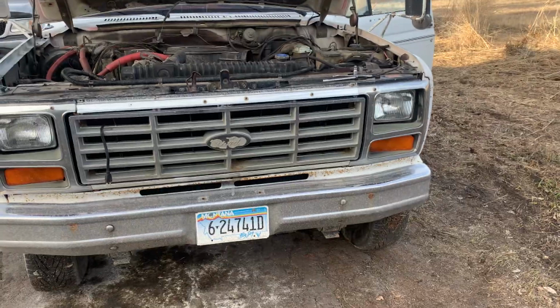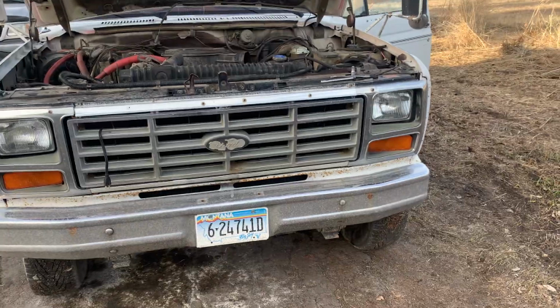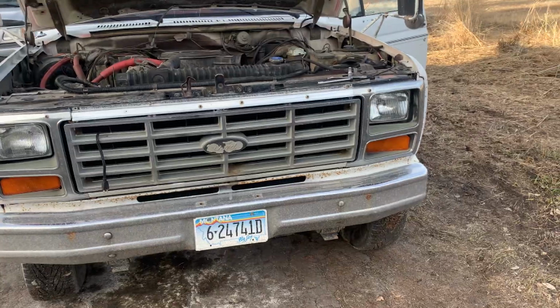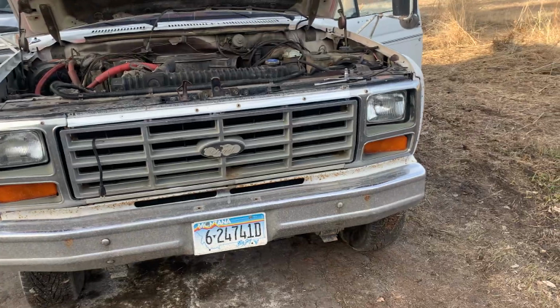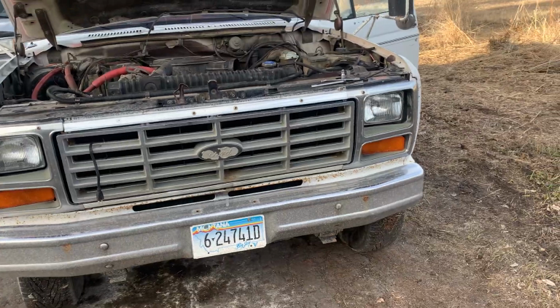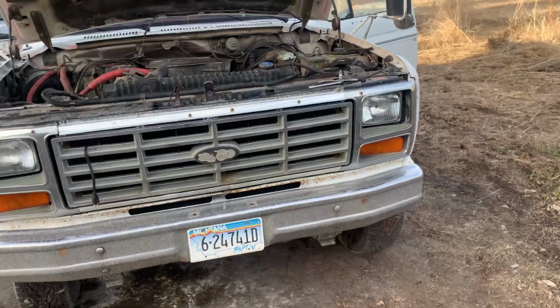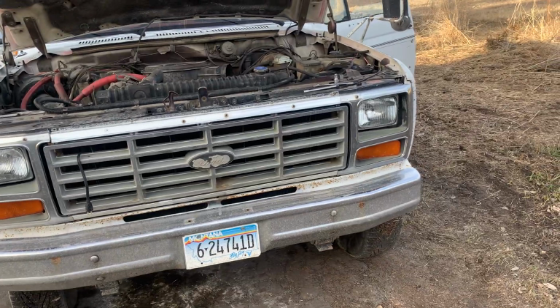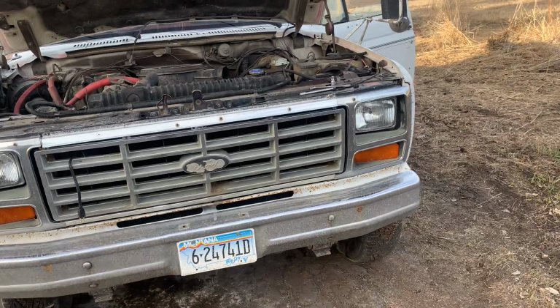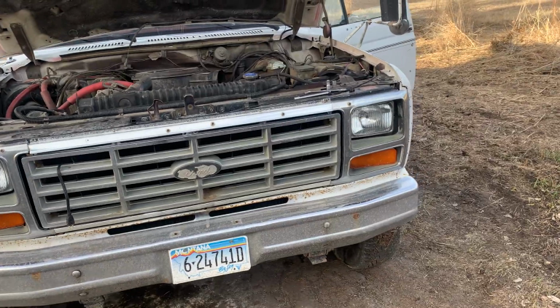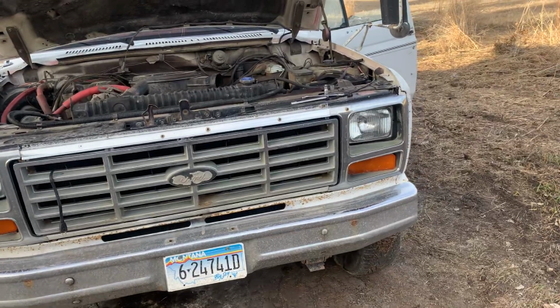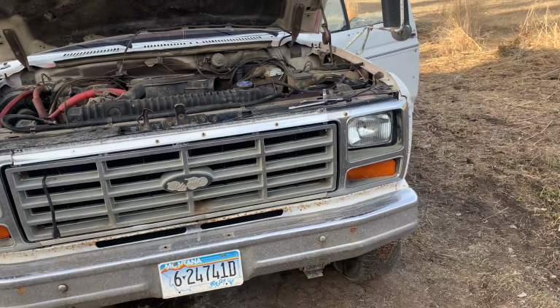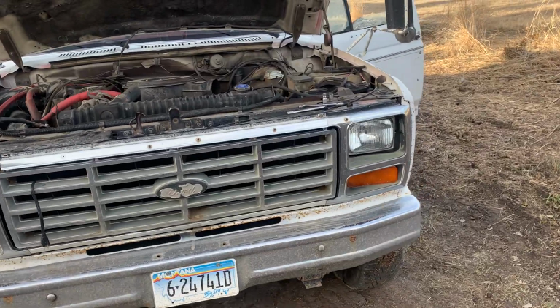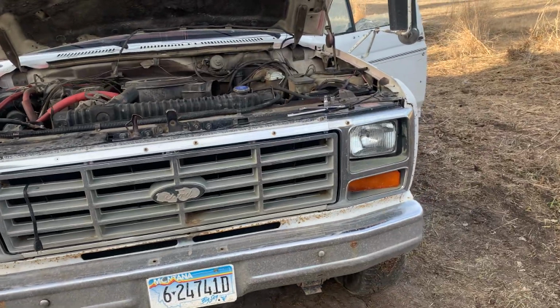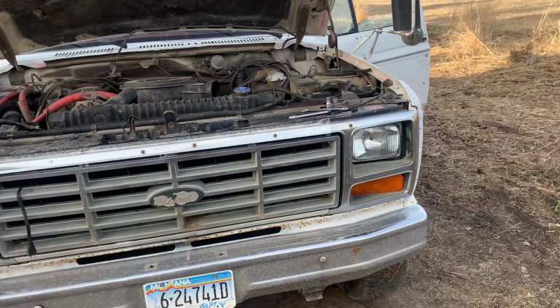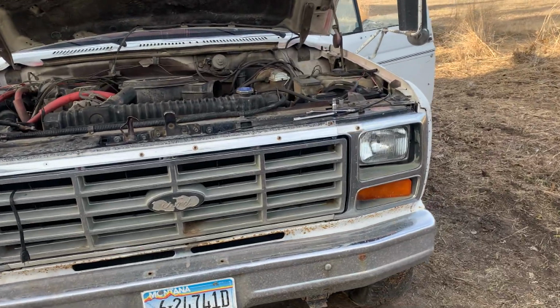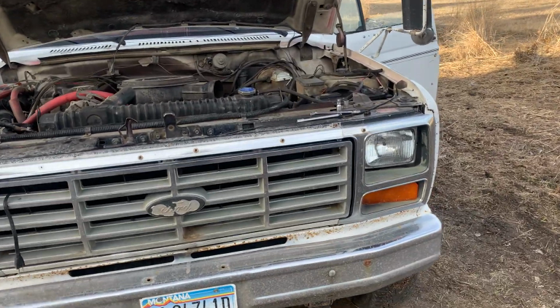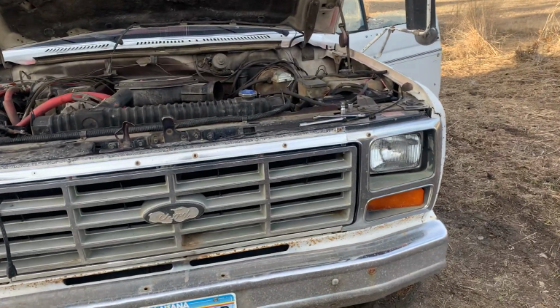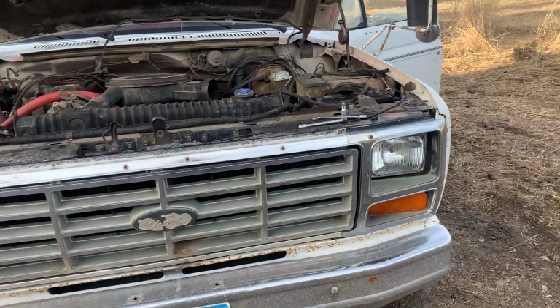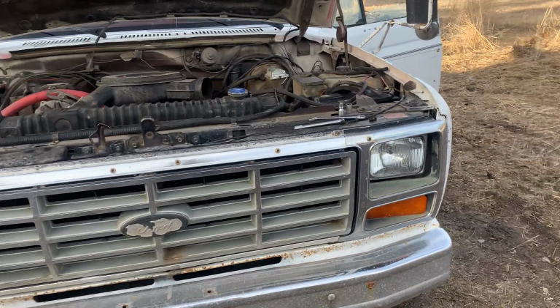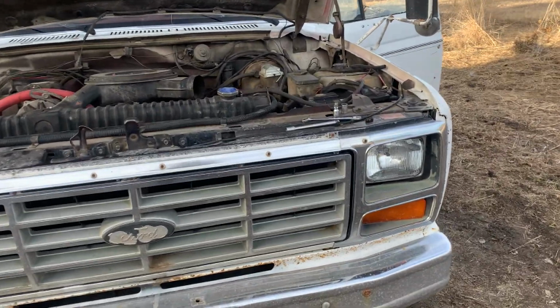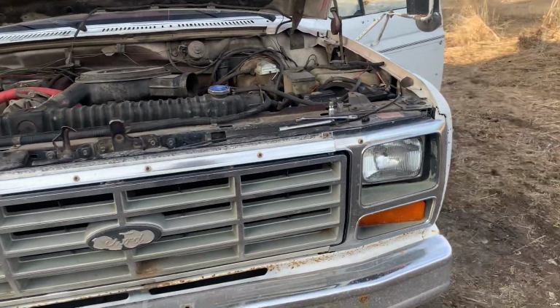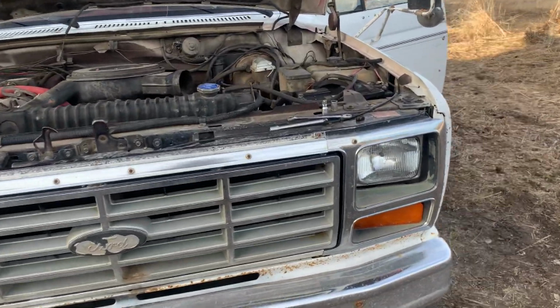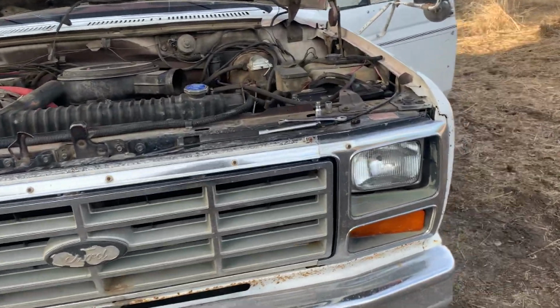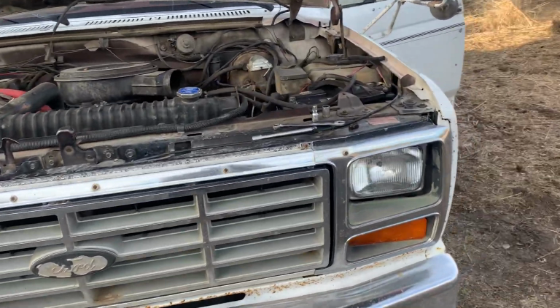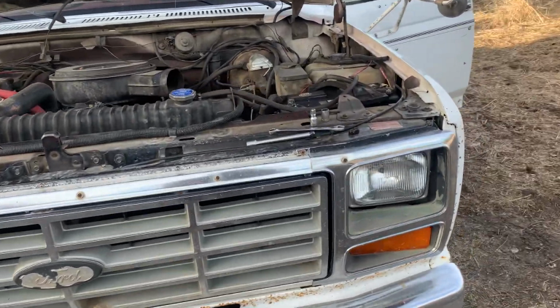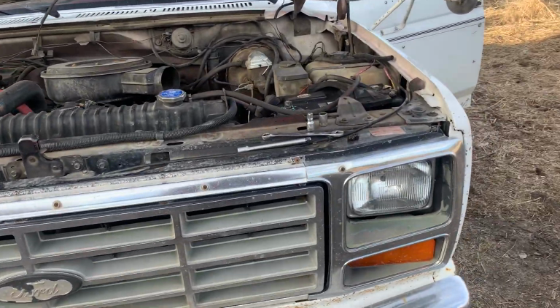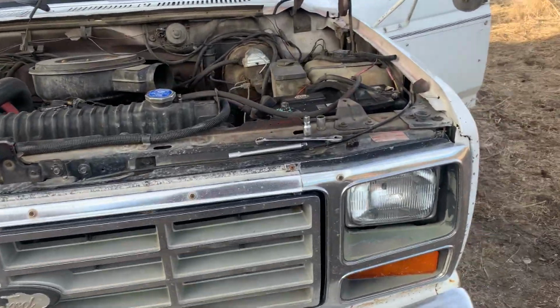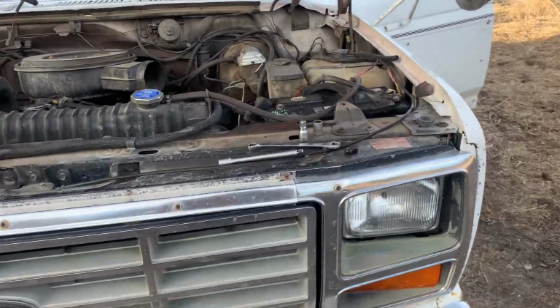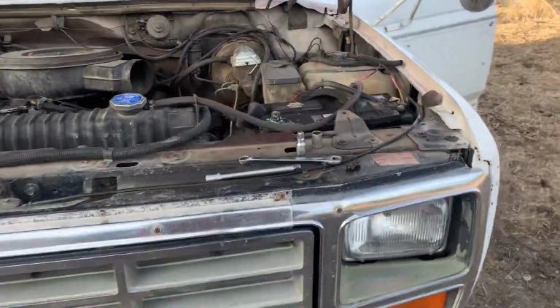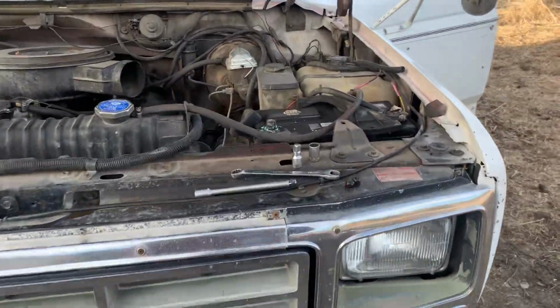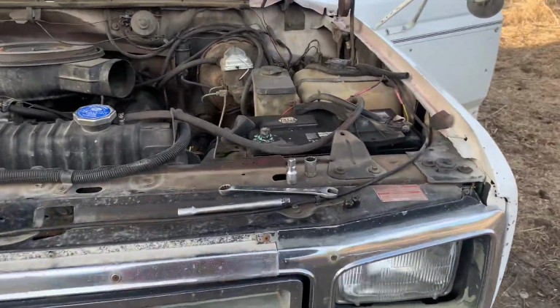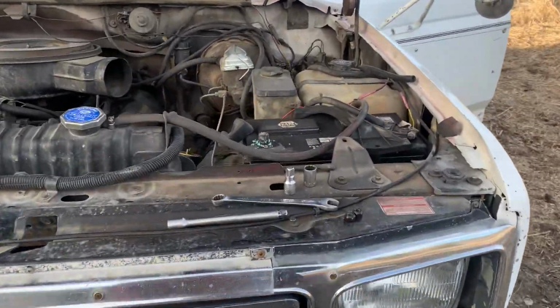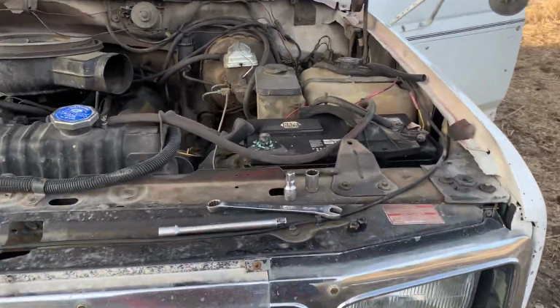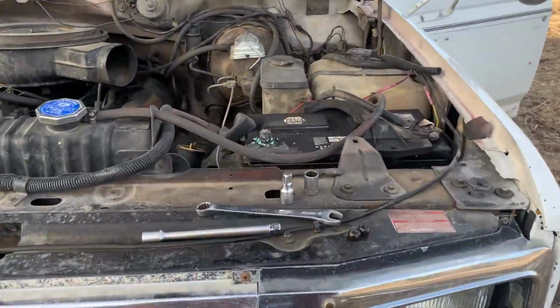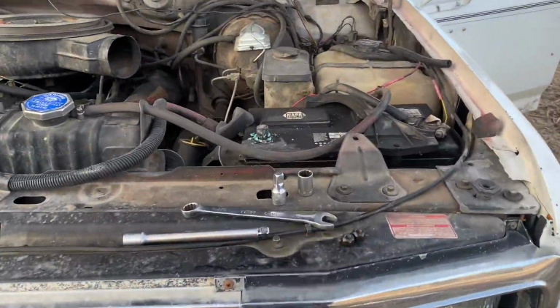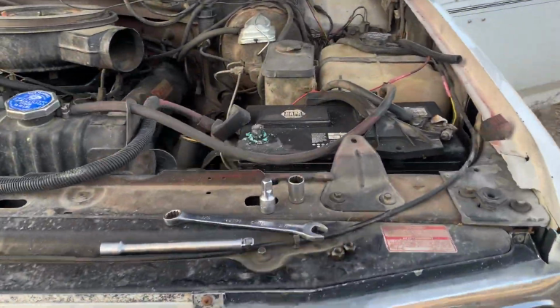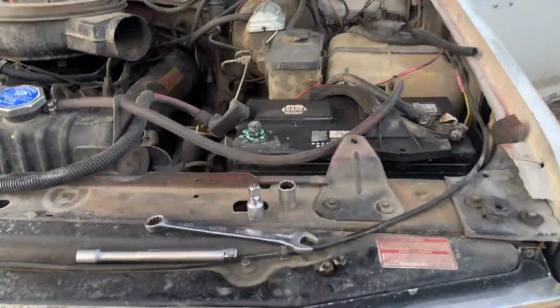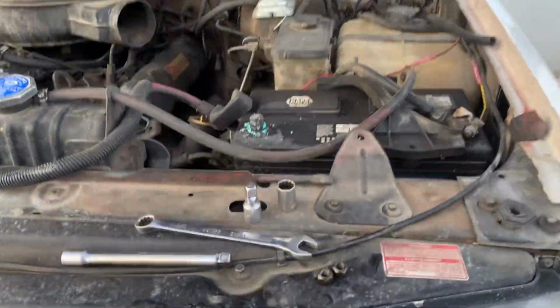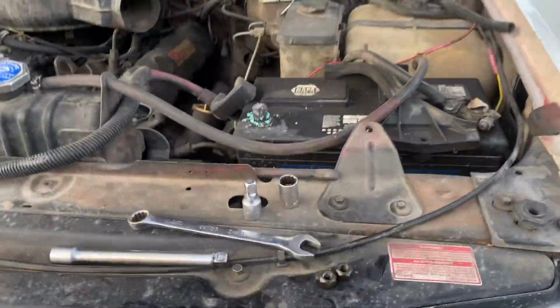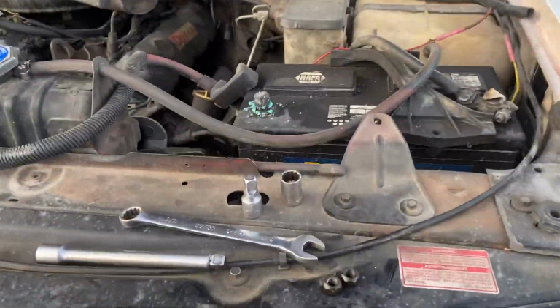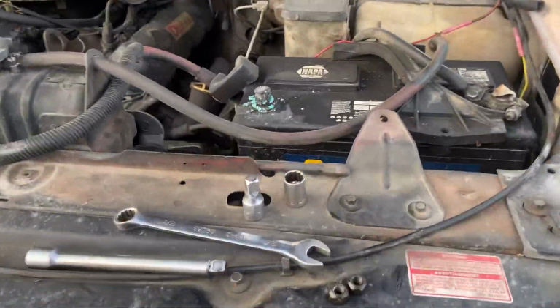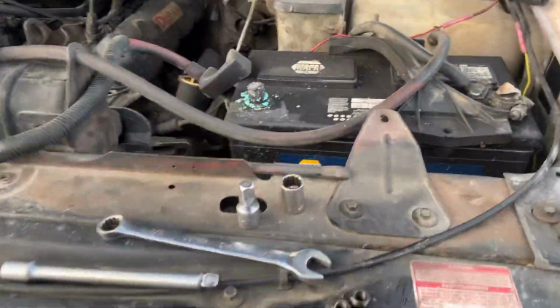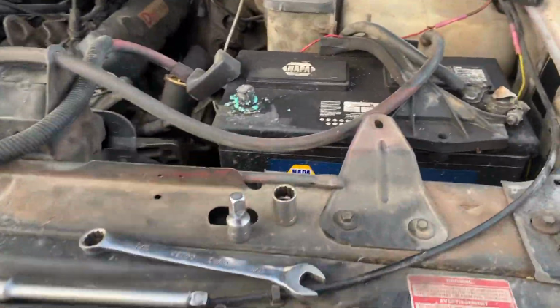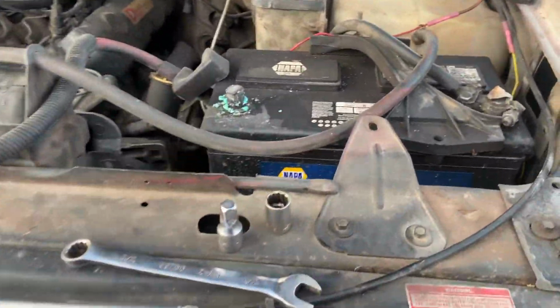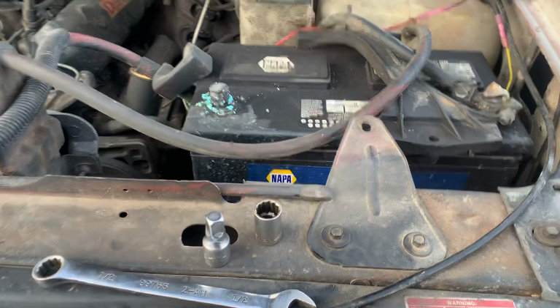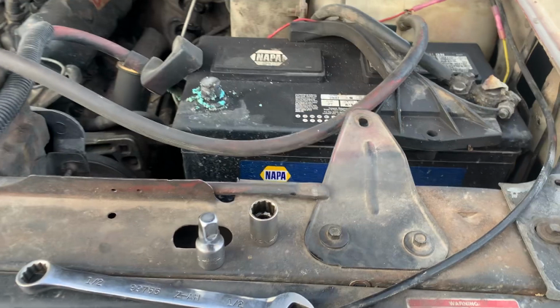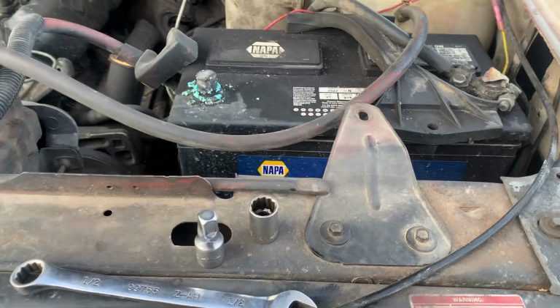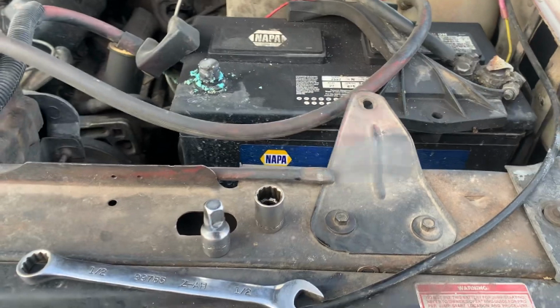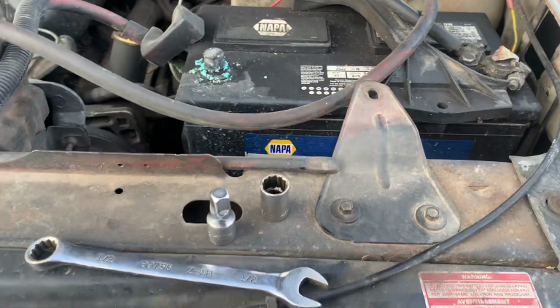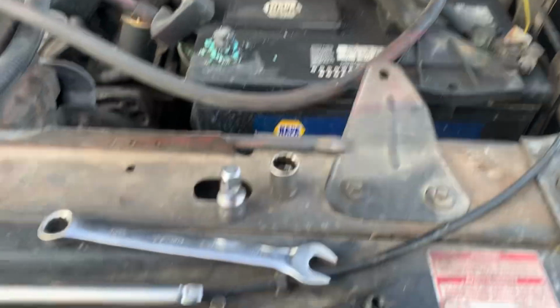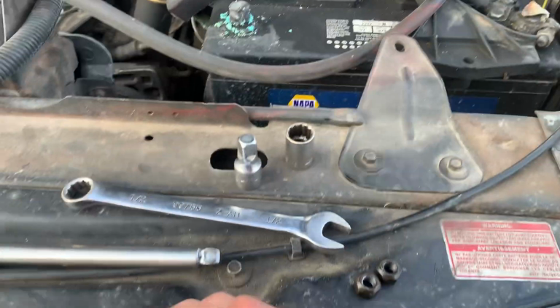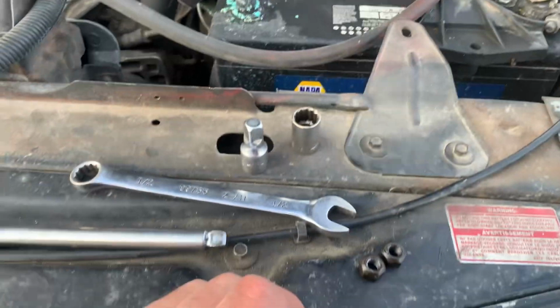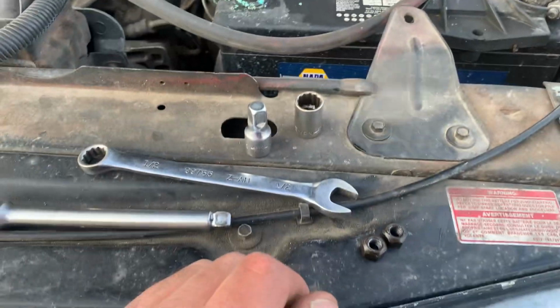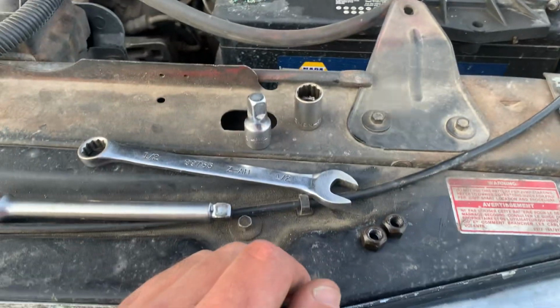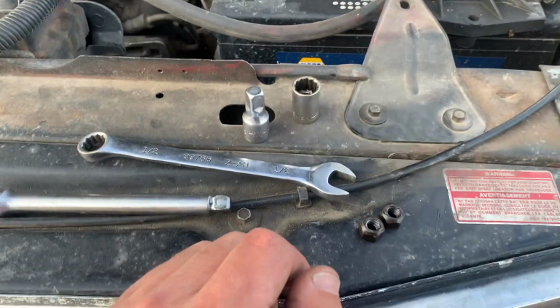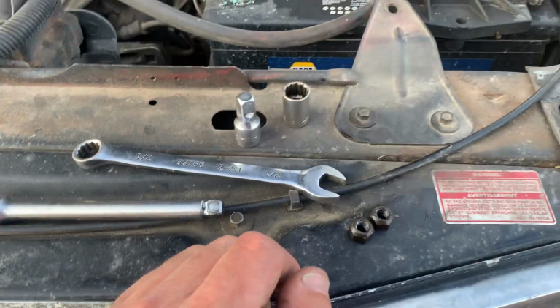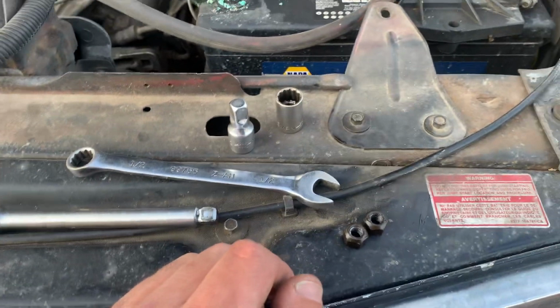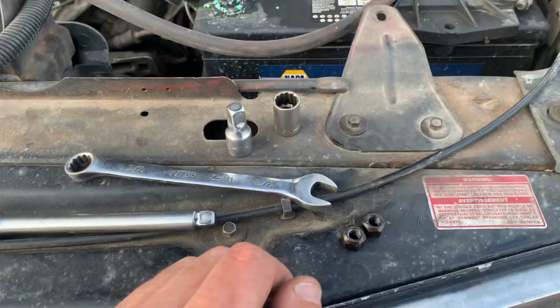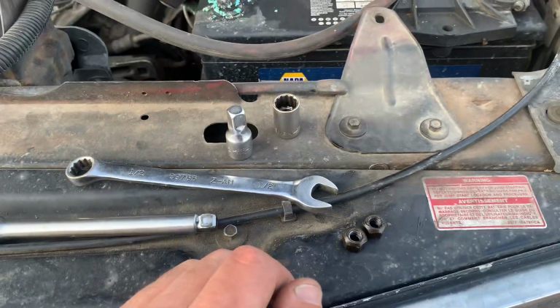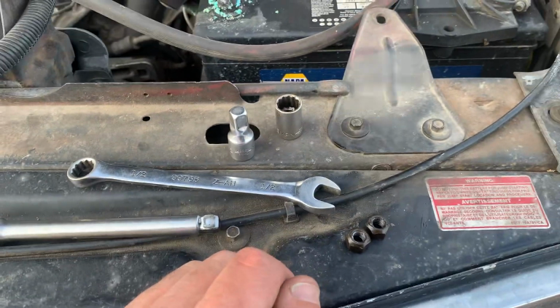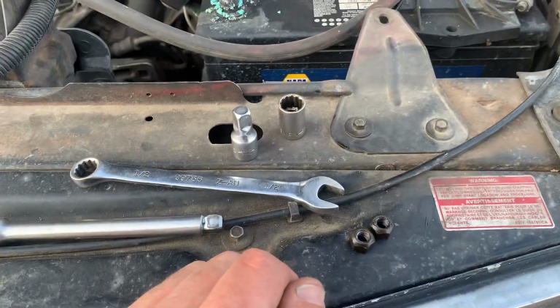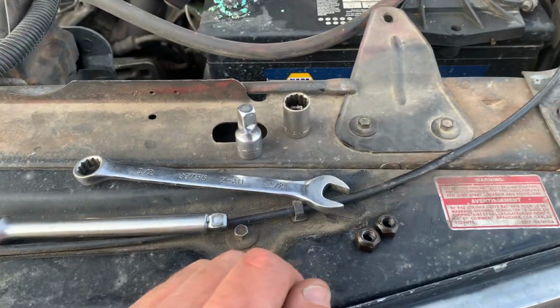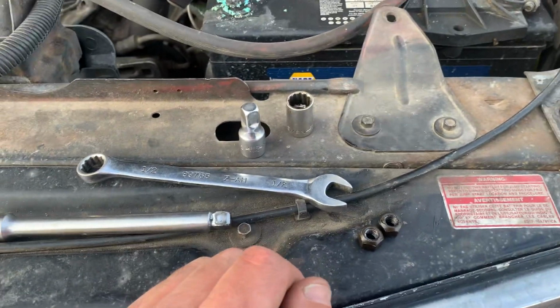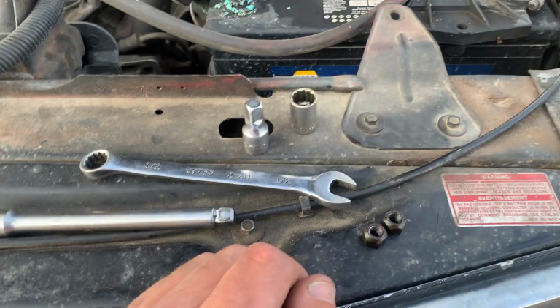This is a little public service announcement for all you folks at home who like to fix your own stuff. We're doing a headlight switch on this 84 F250.